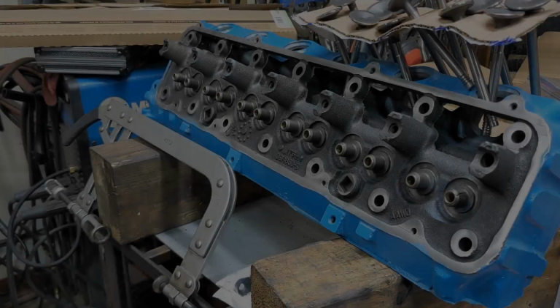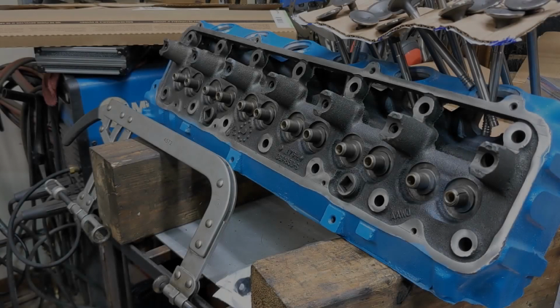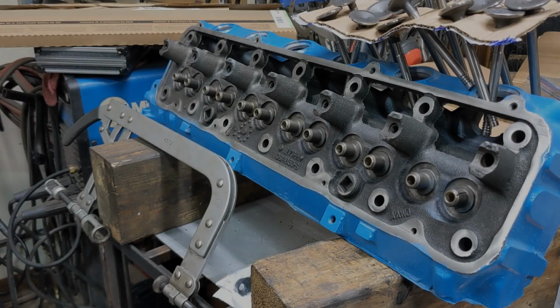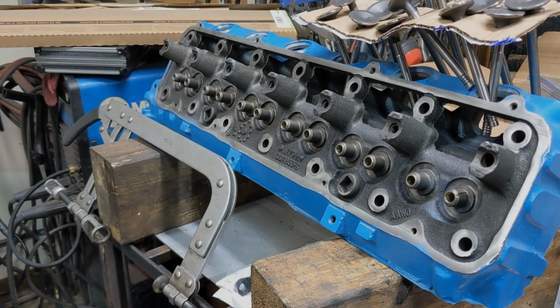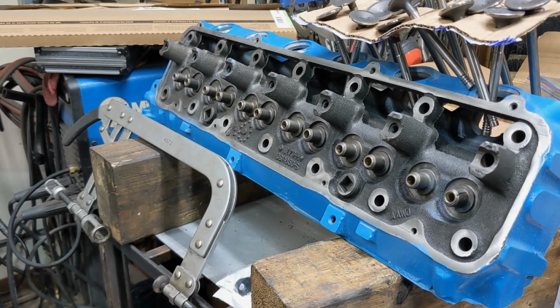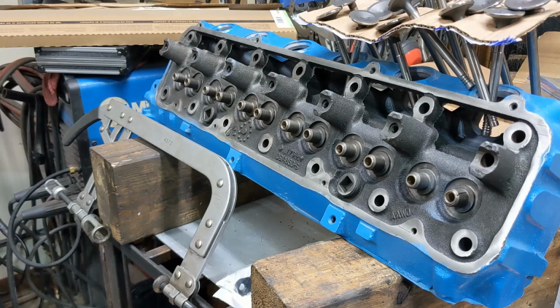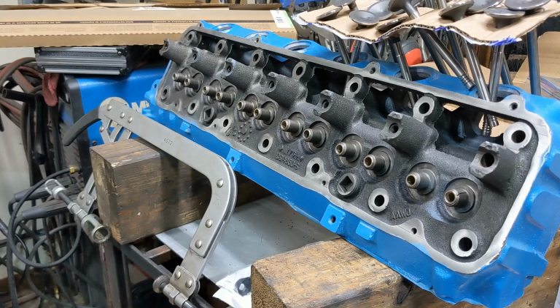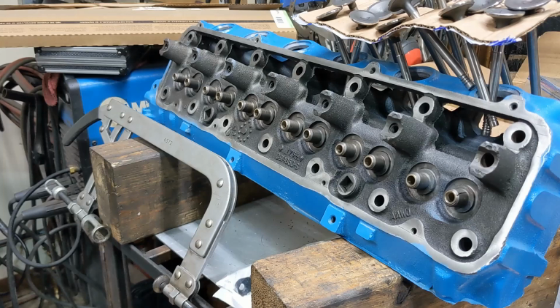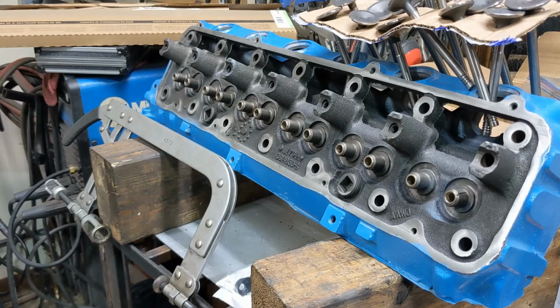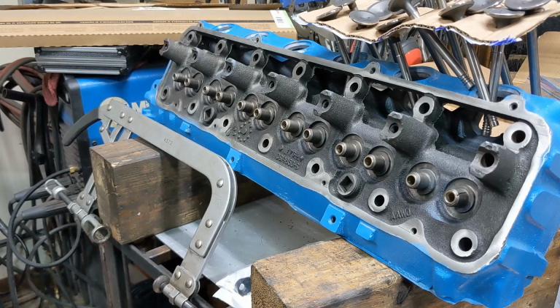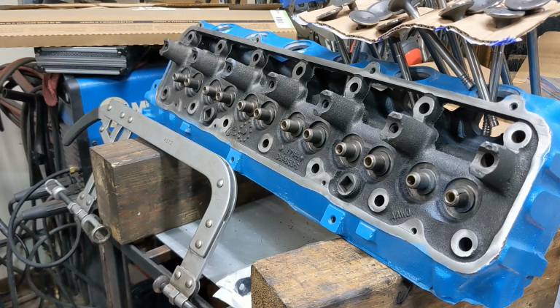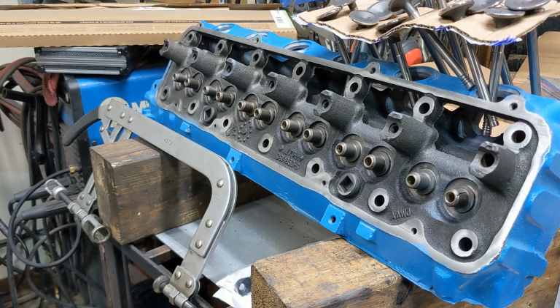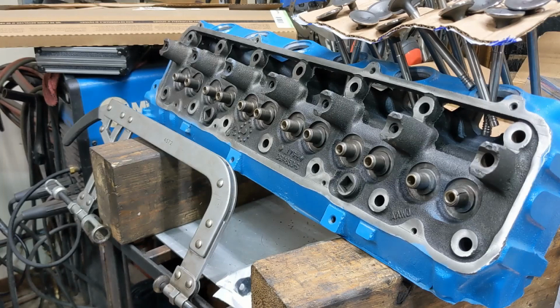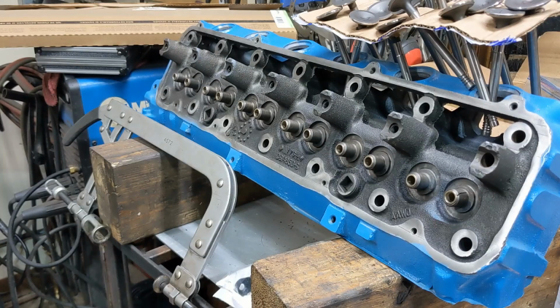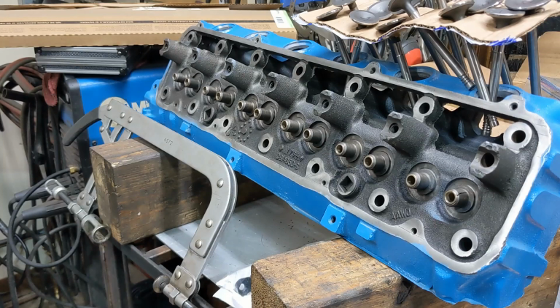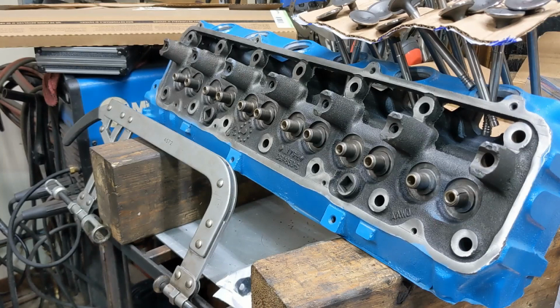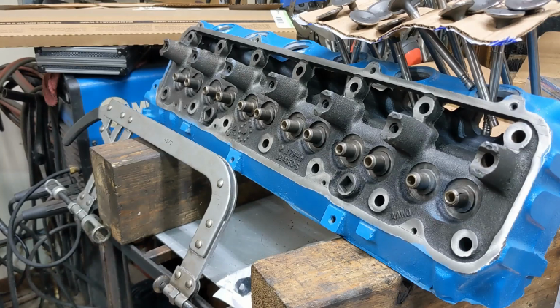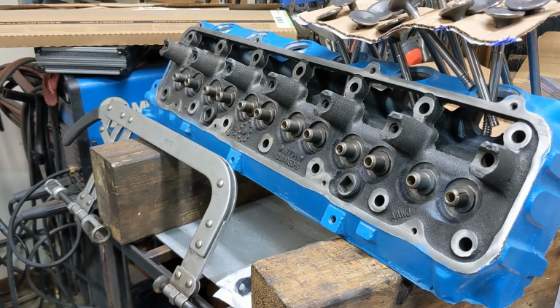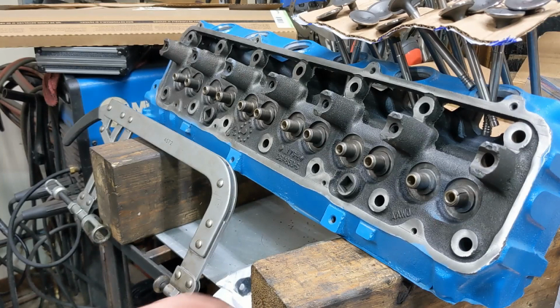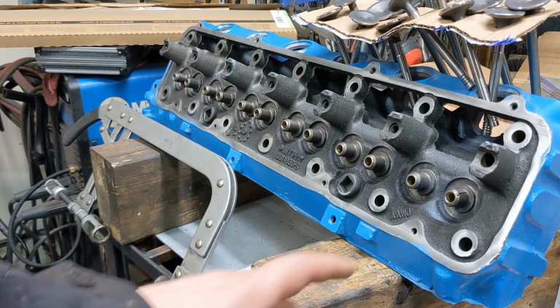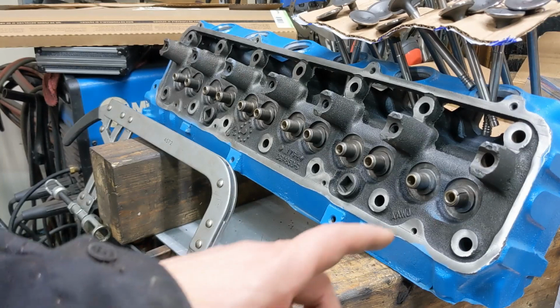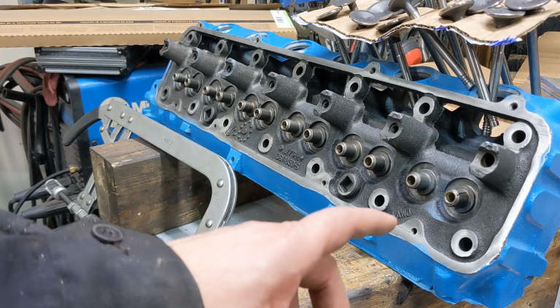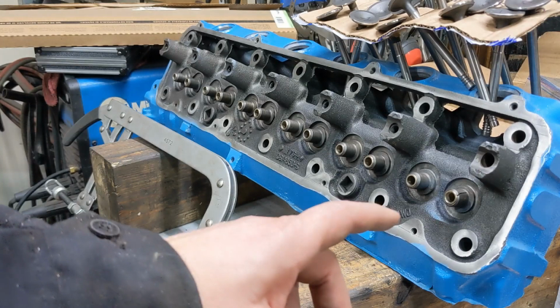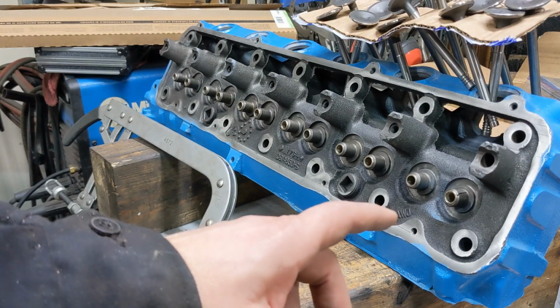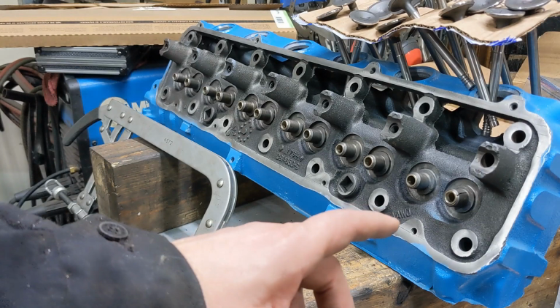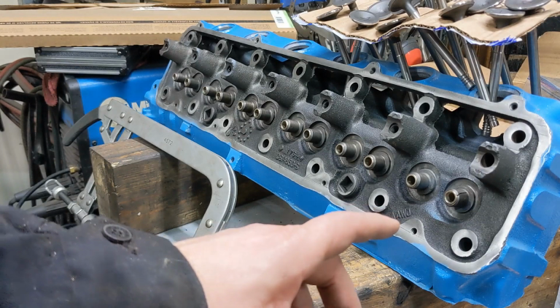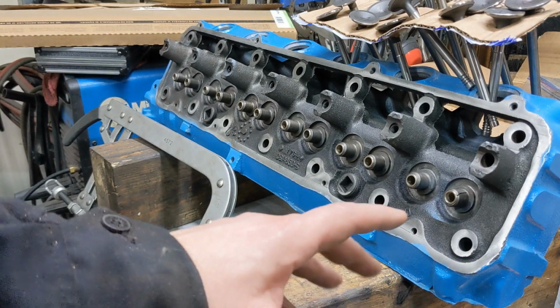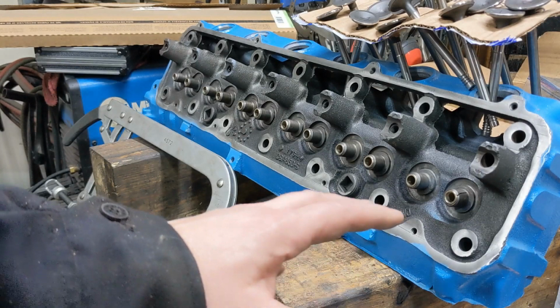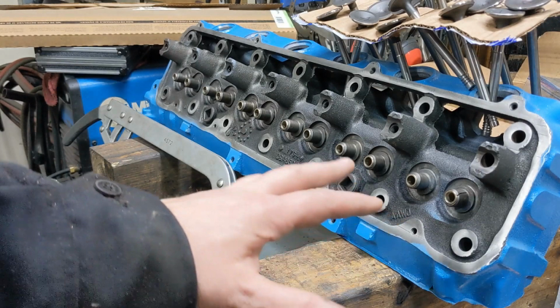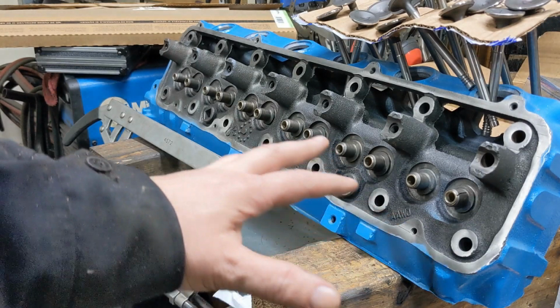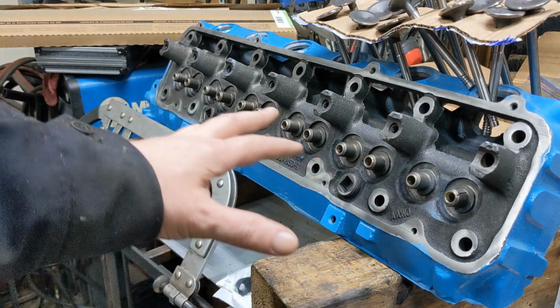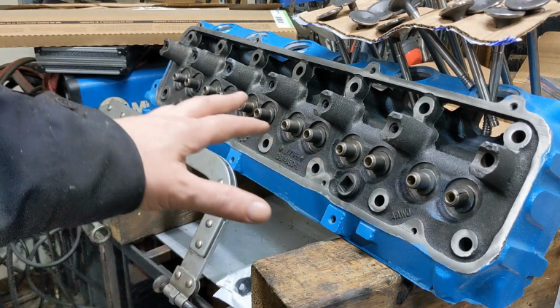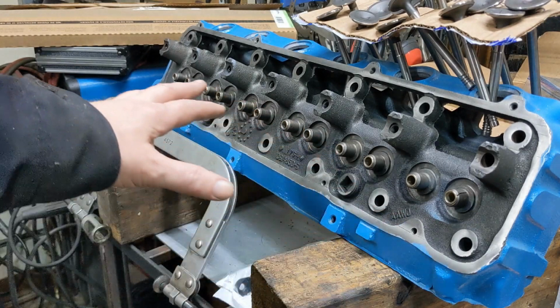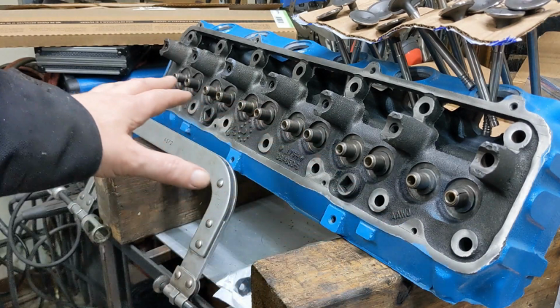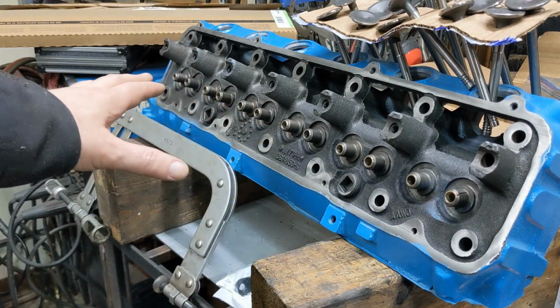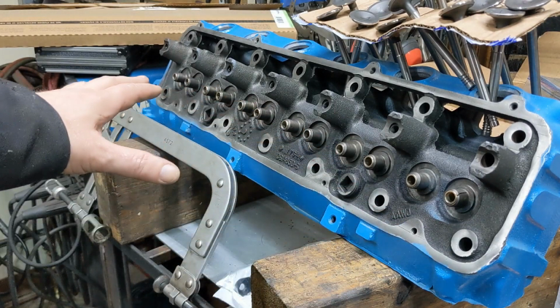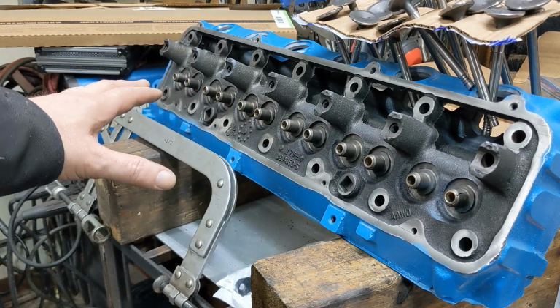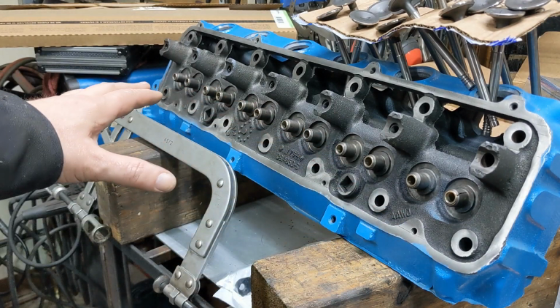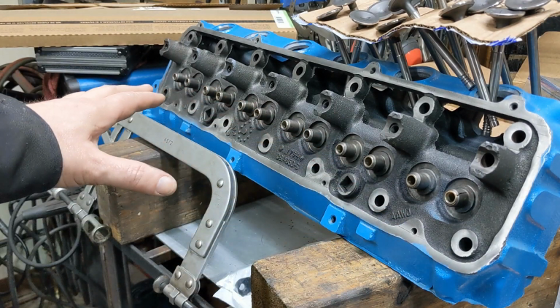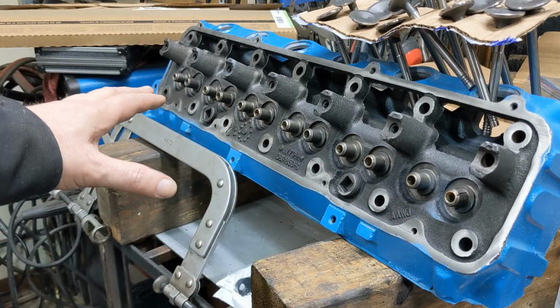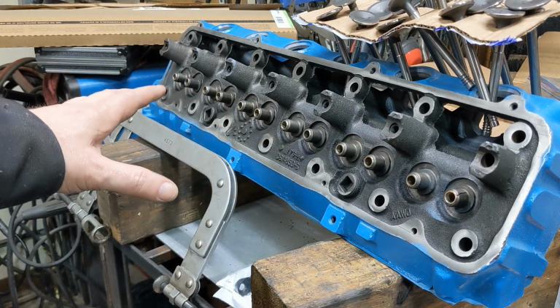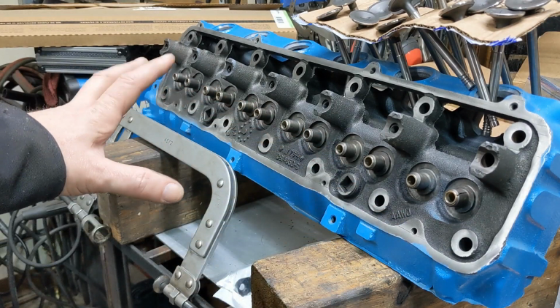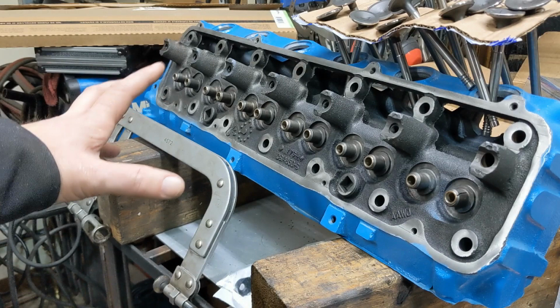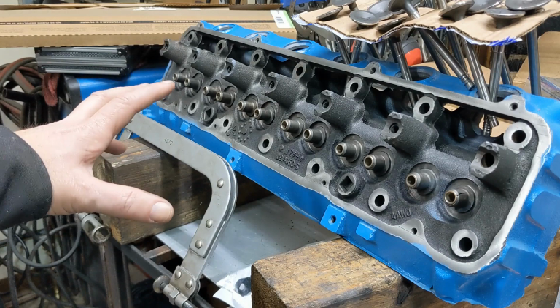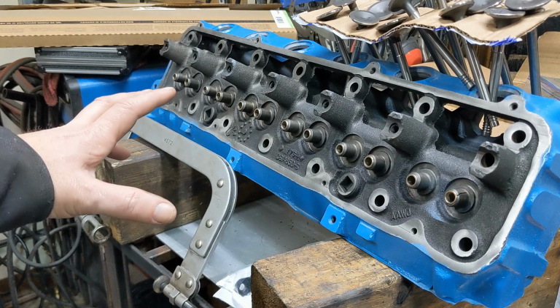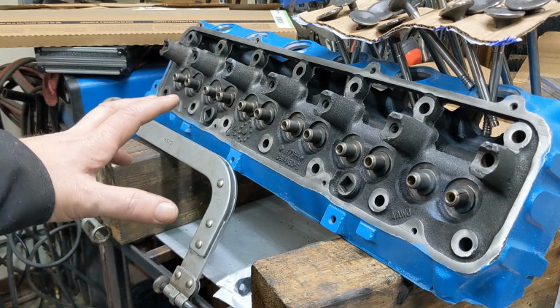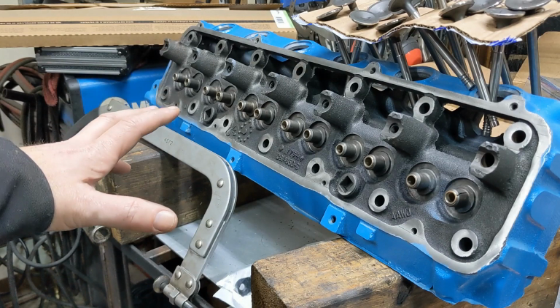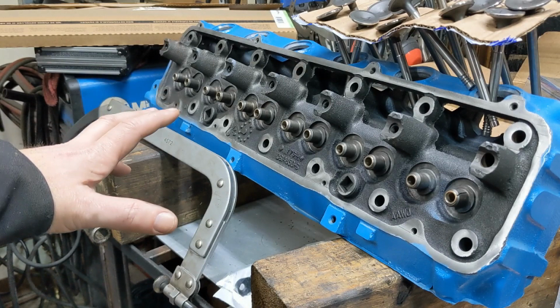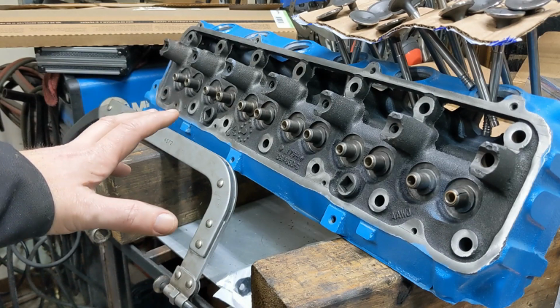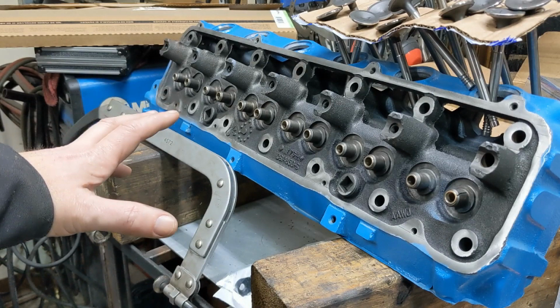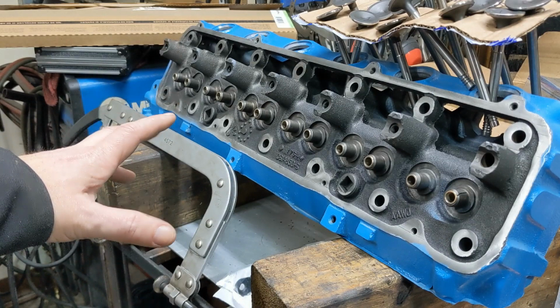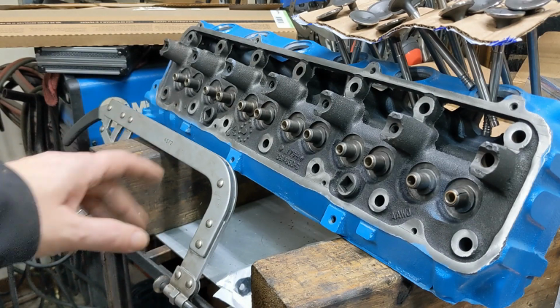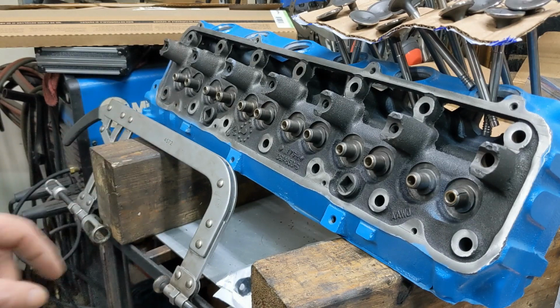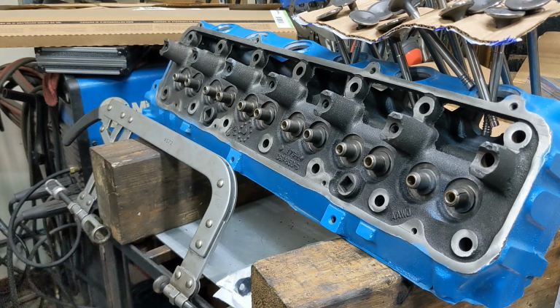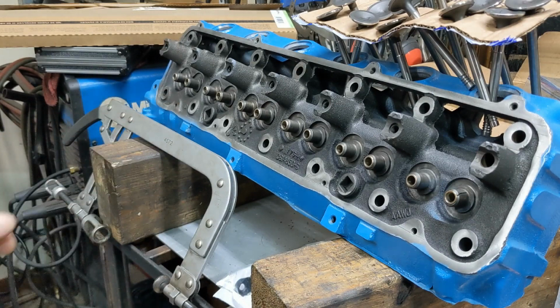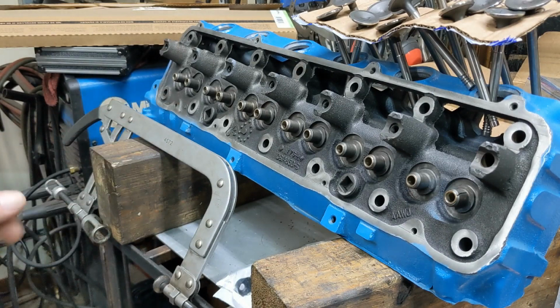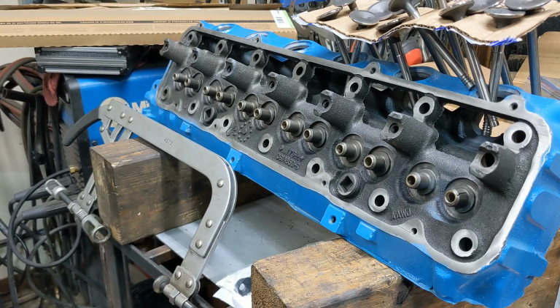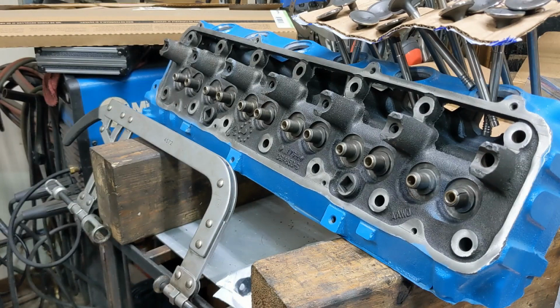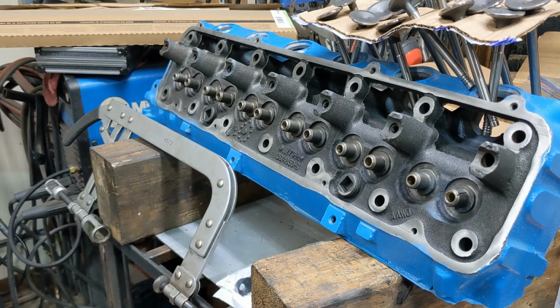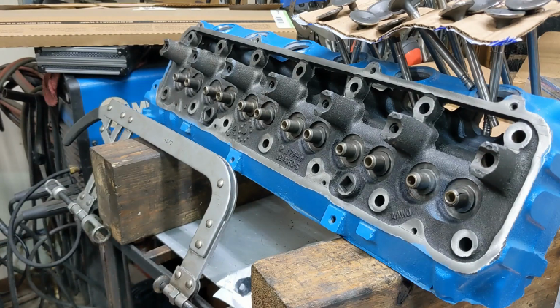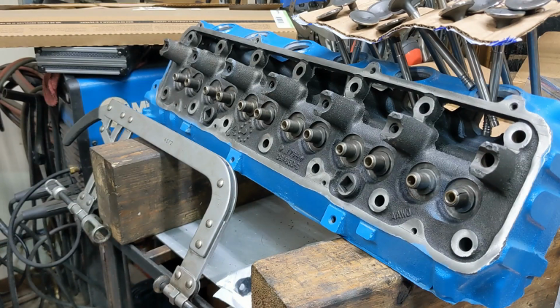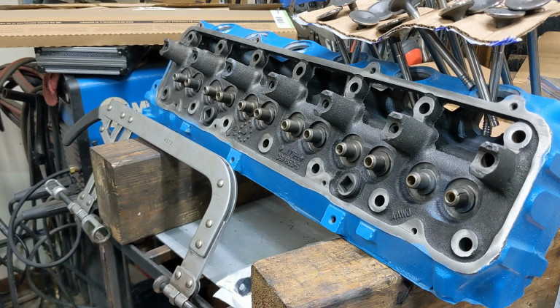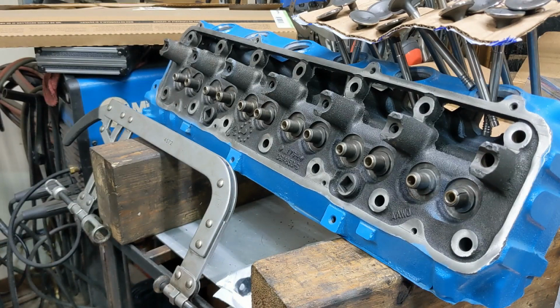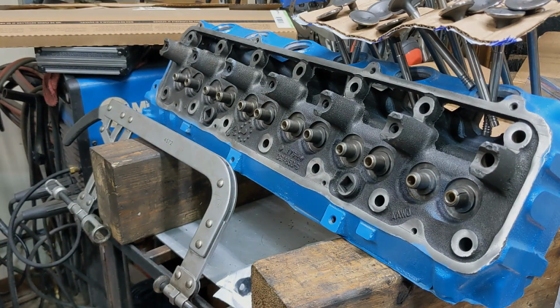Hey there, welcome back to the channel. Today we're going to do a quick one. We're just going to be reassembling this Slant 6 head. Let's get to it.